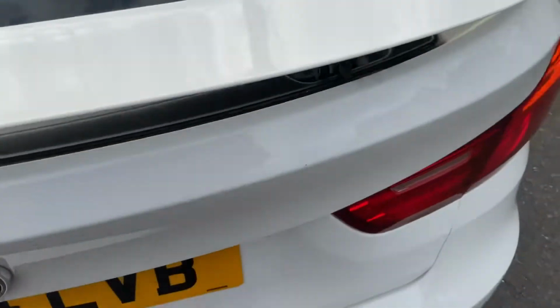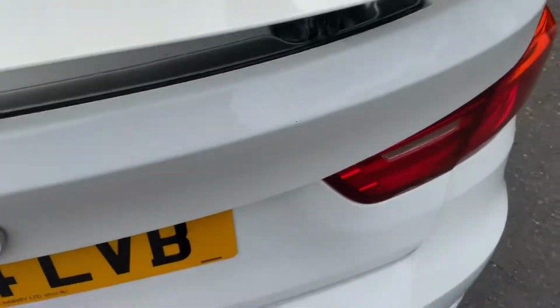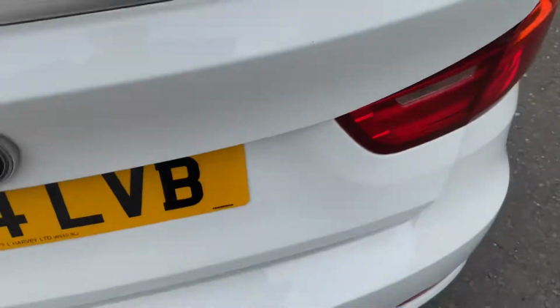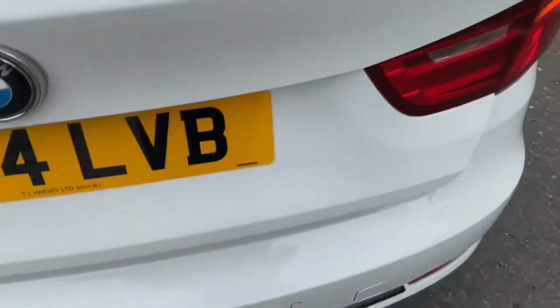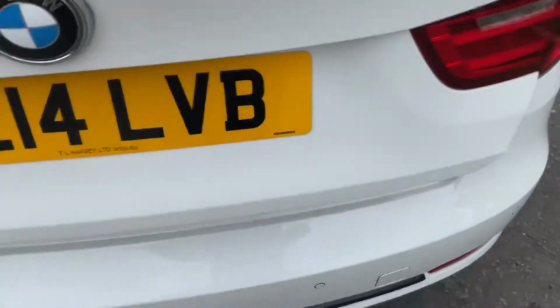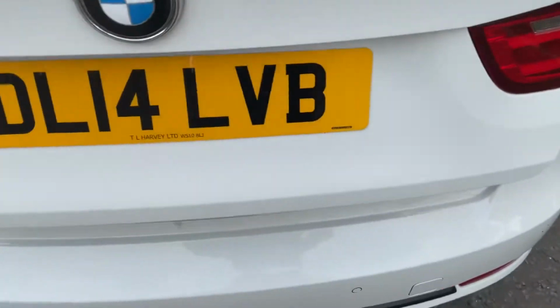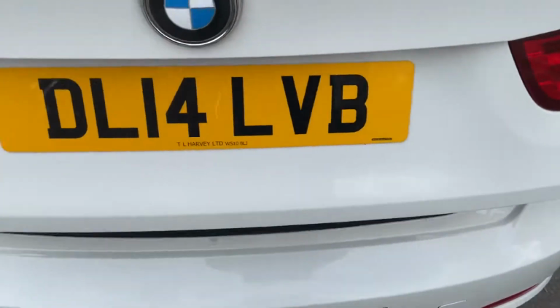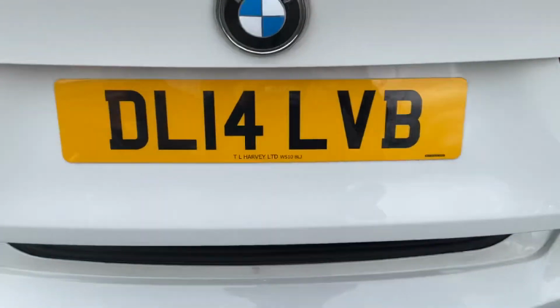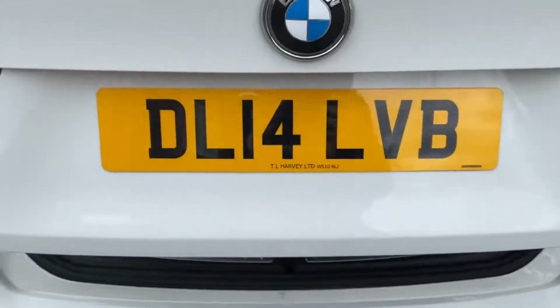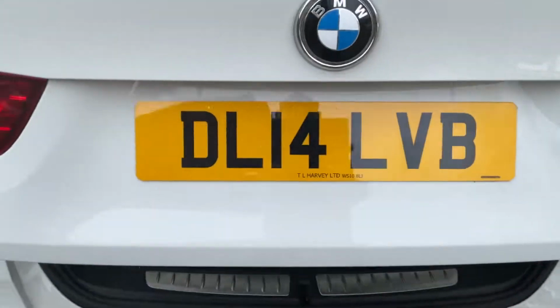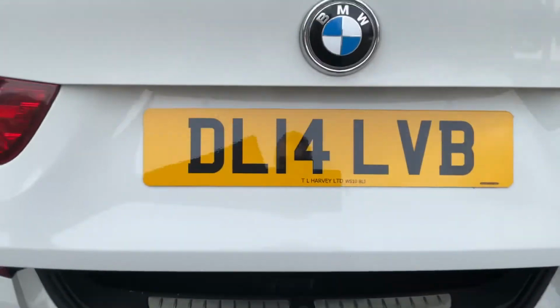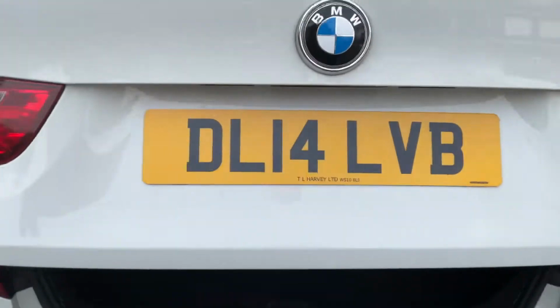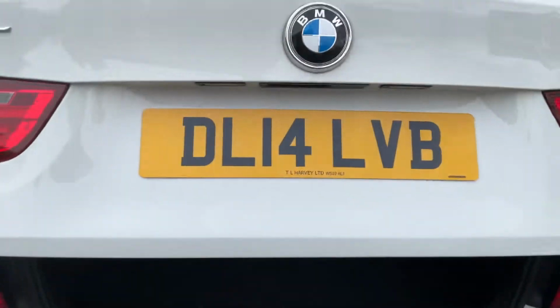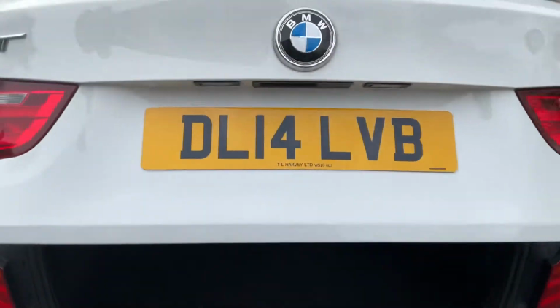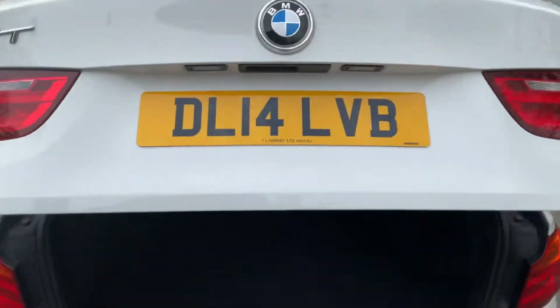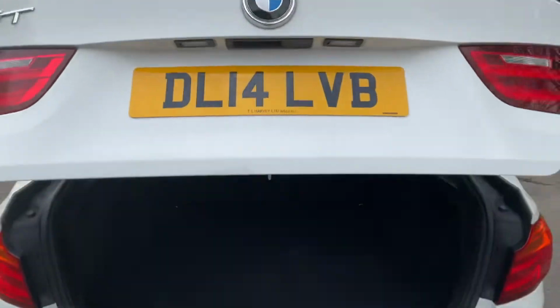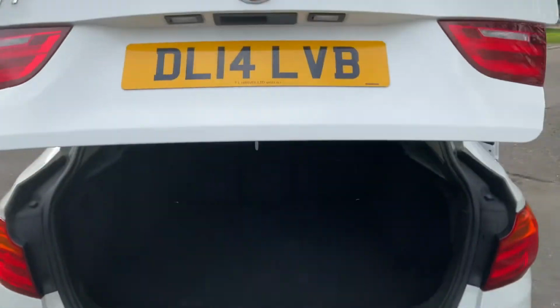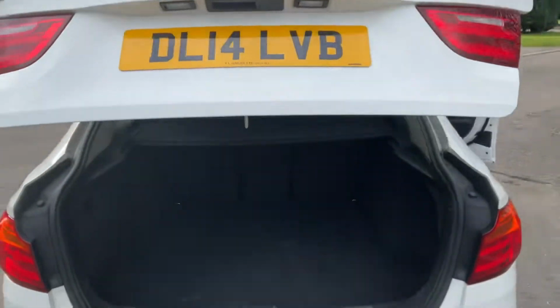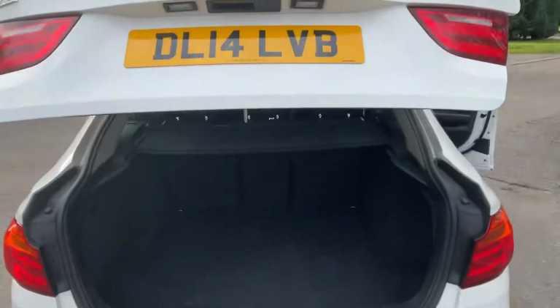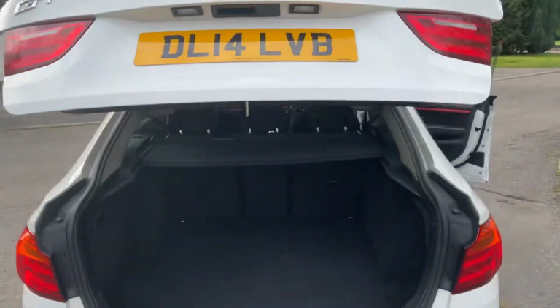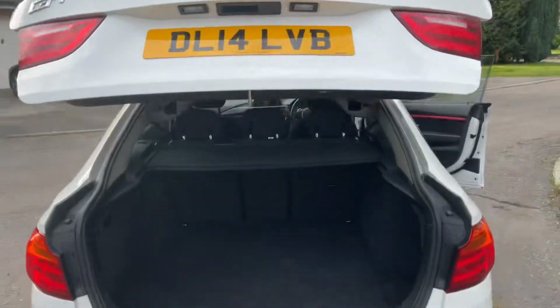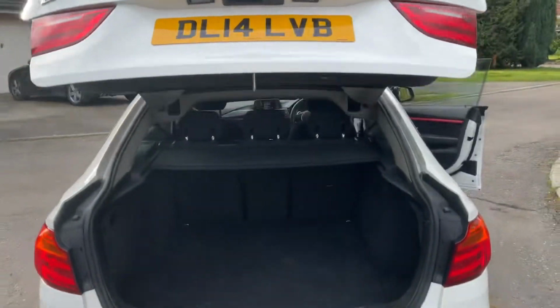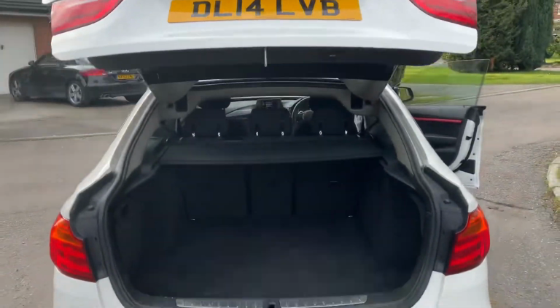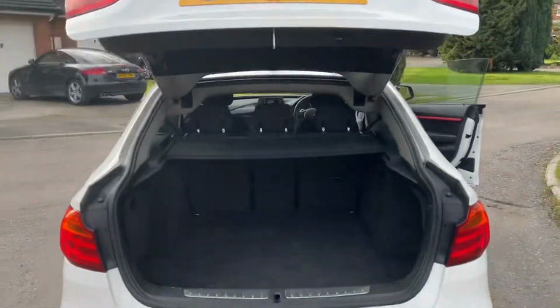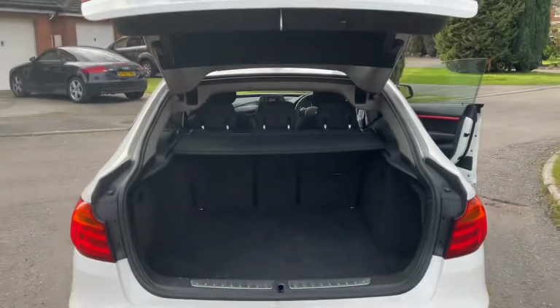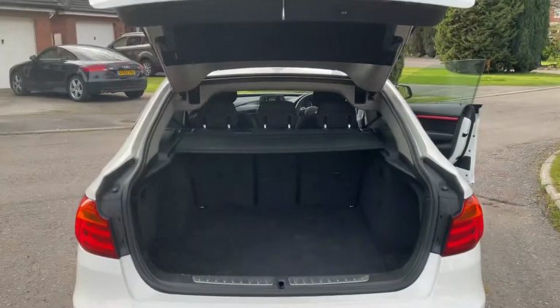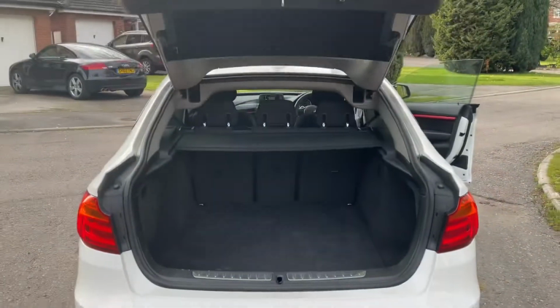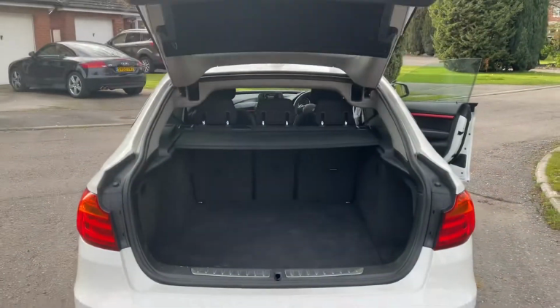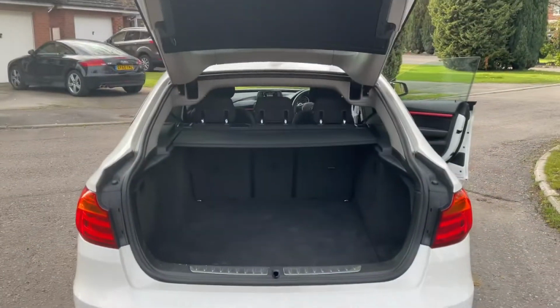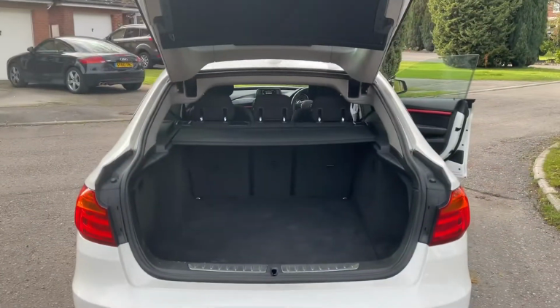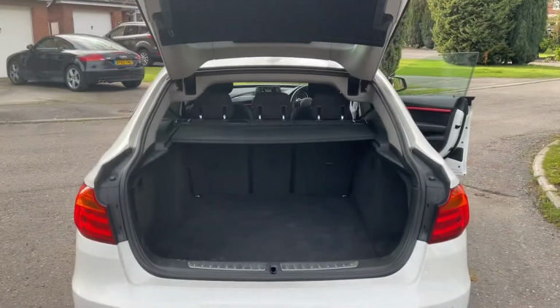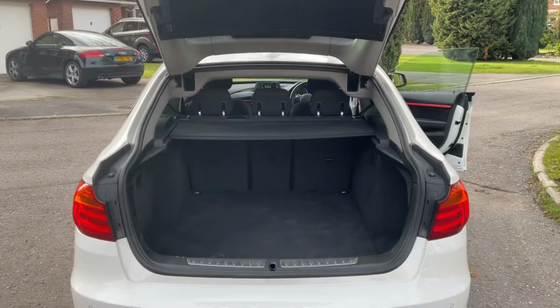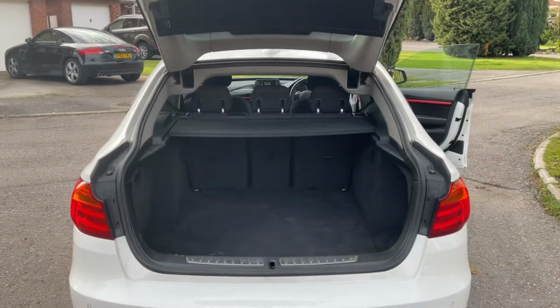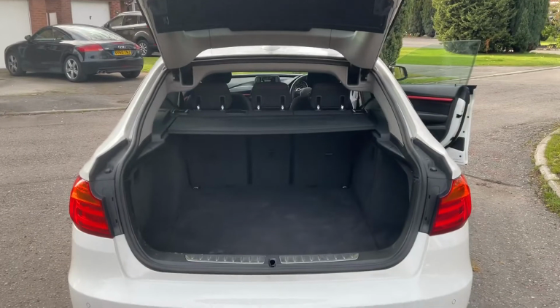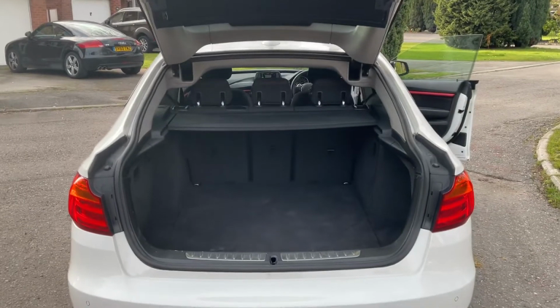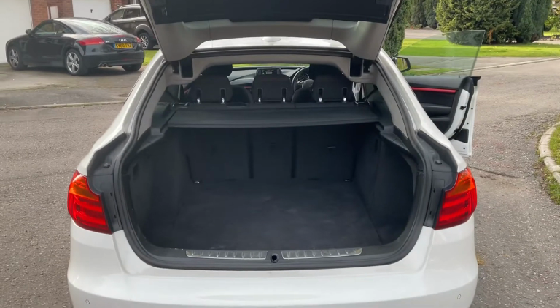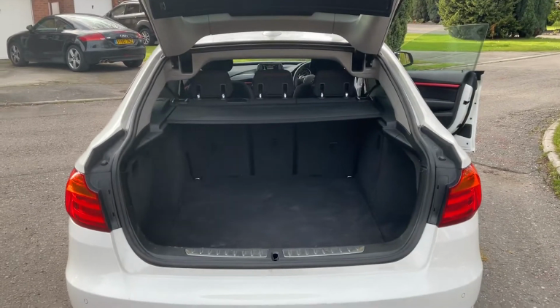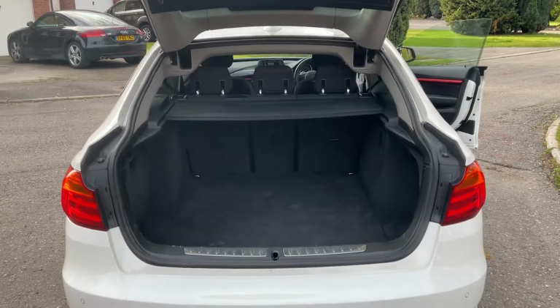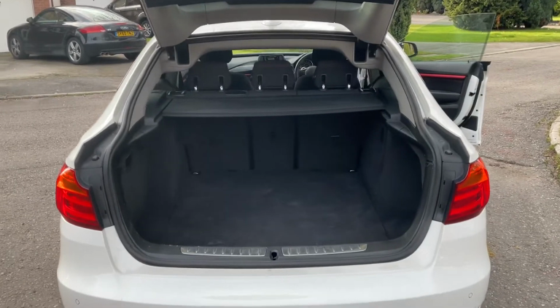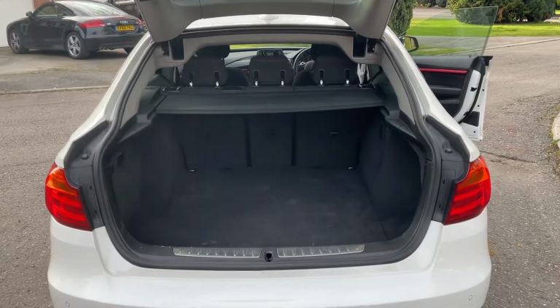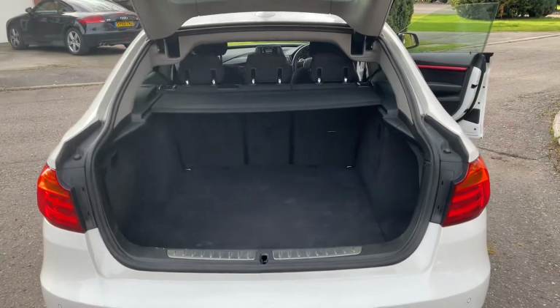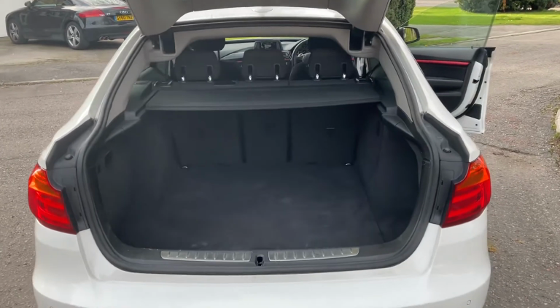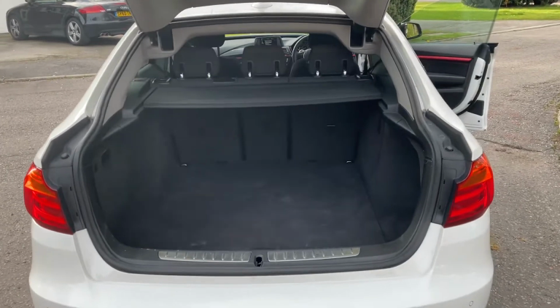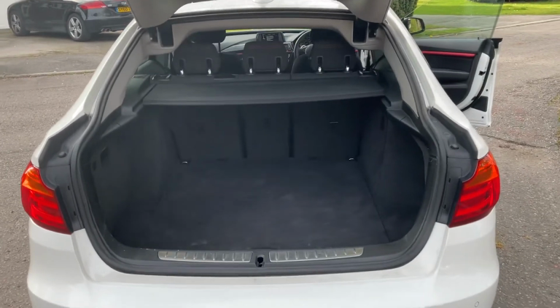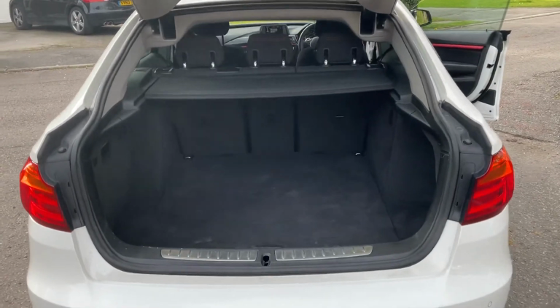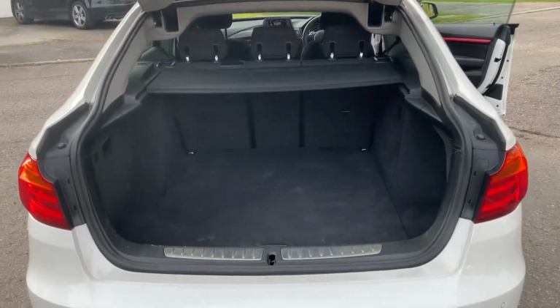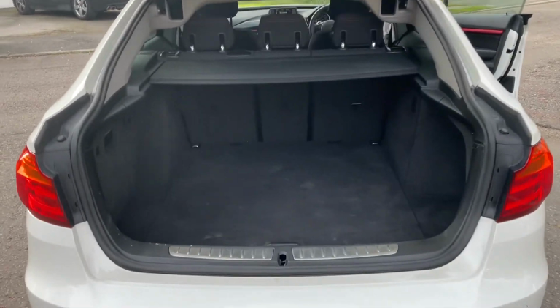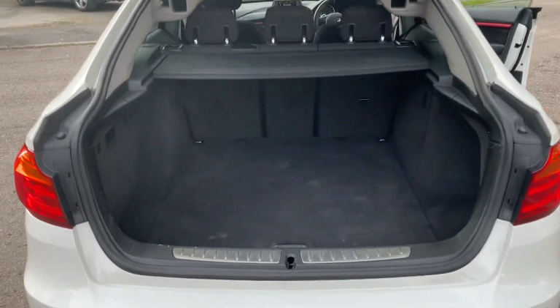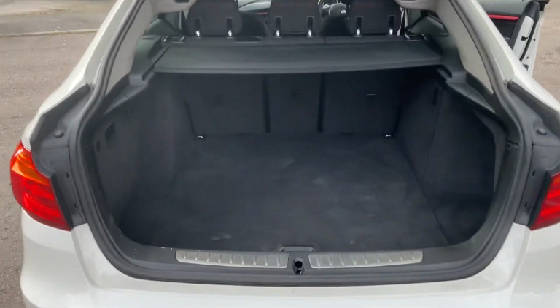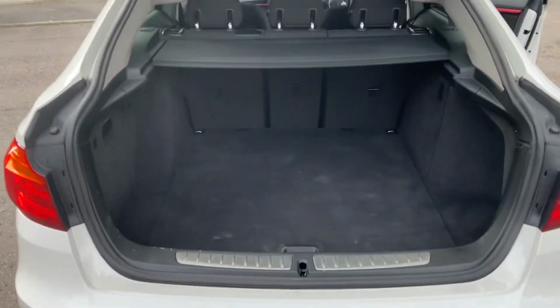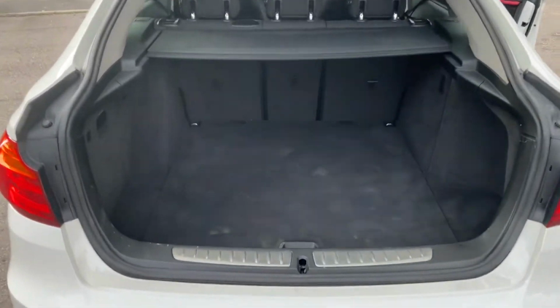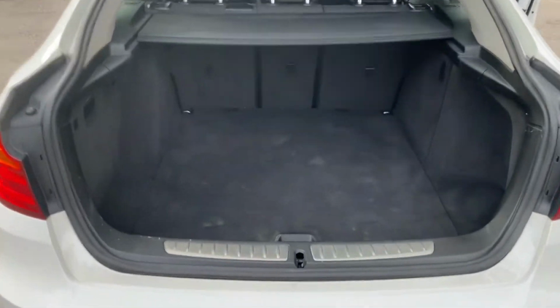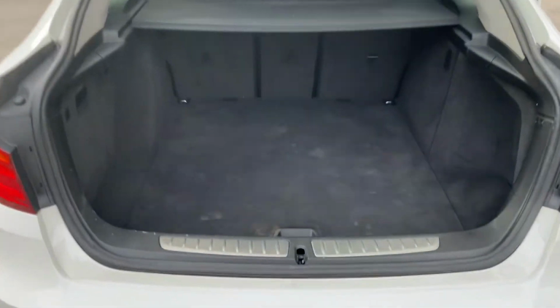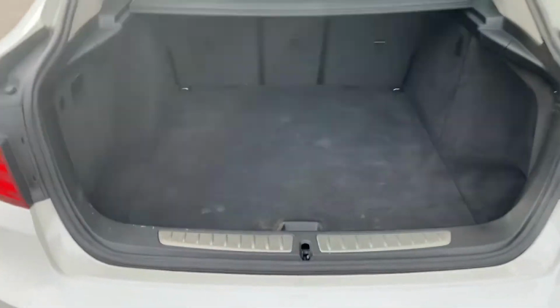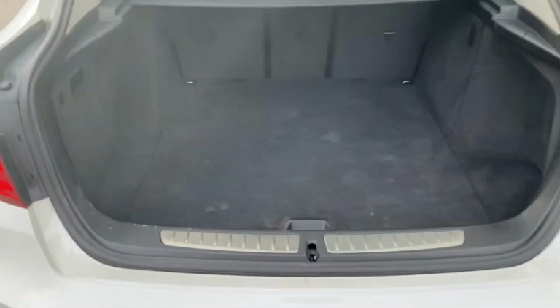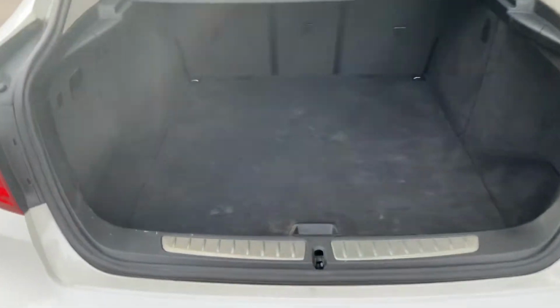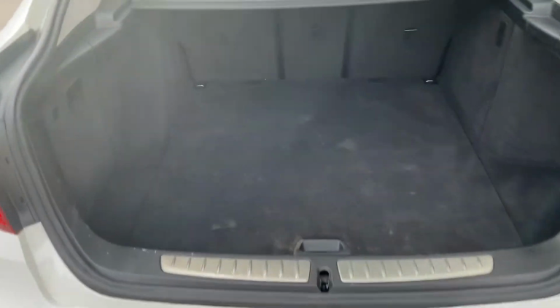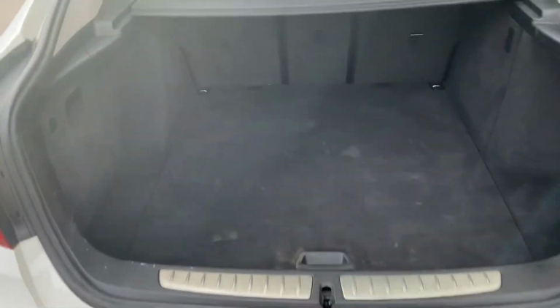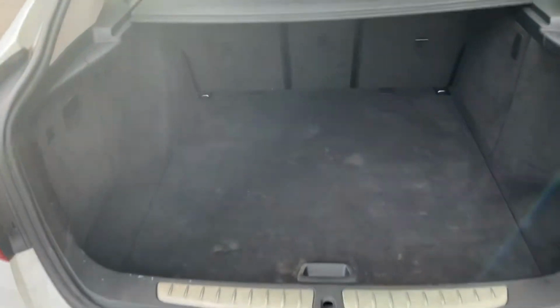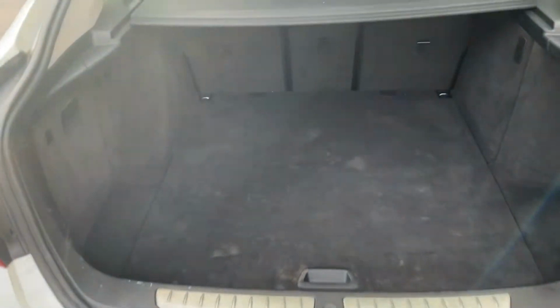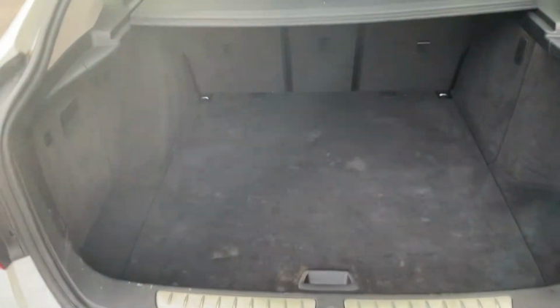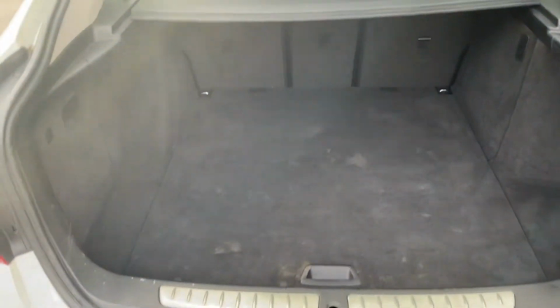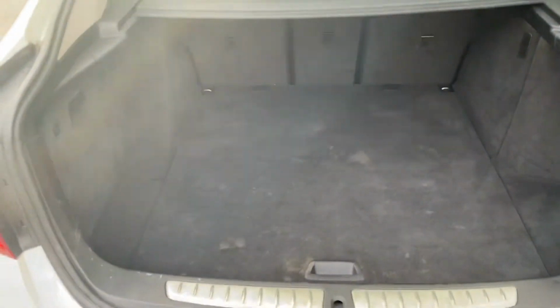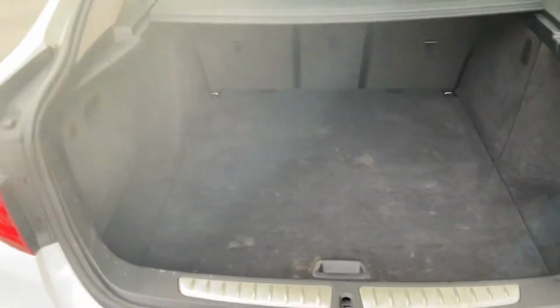It's got the electric powered boot with the parcel shelf. Nice big boot.